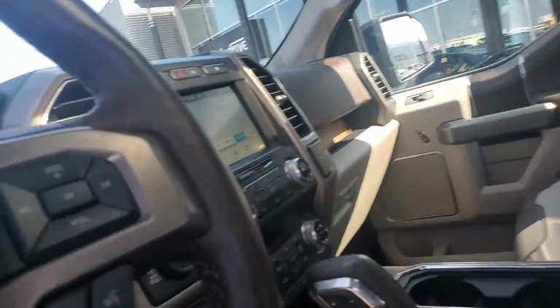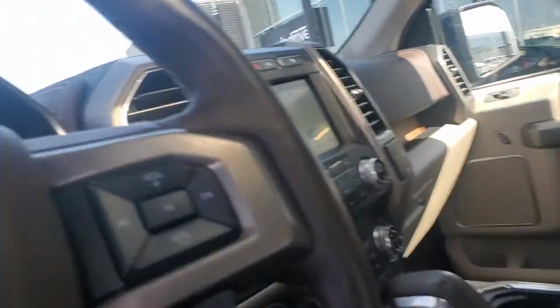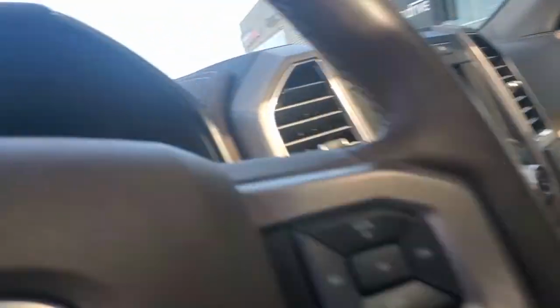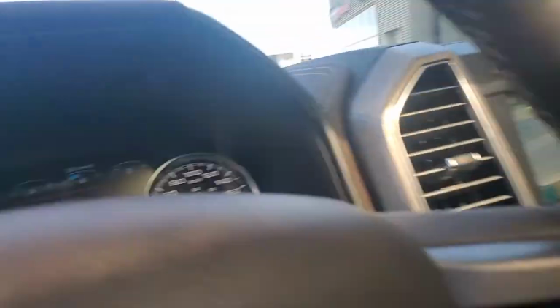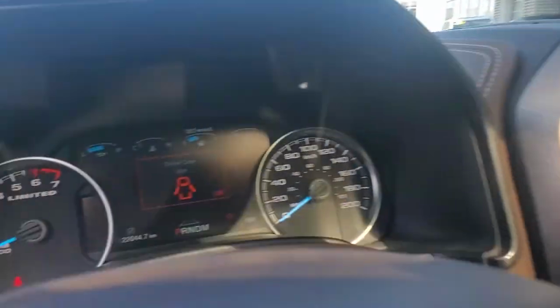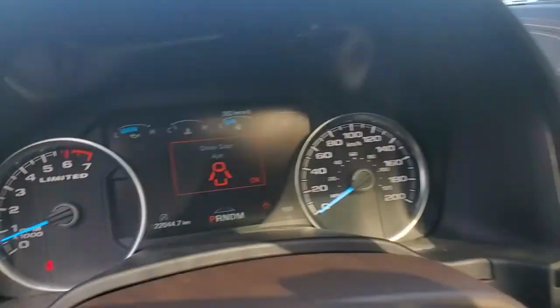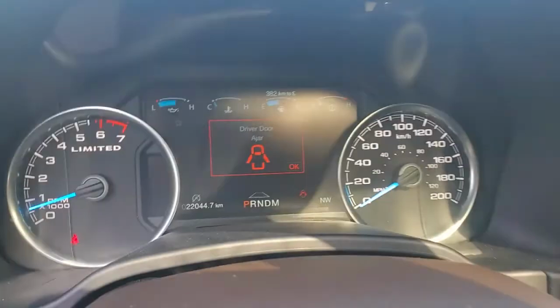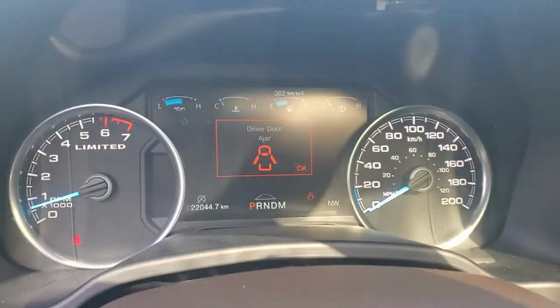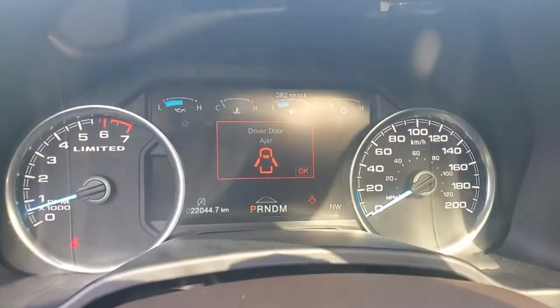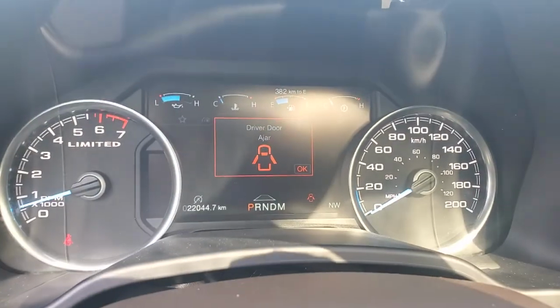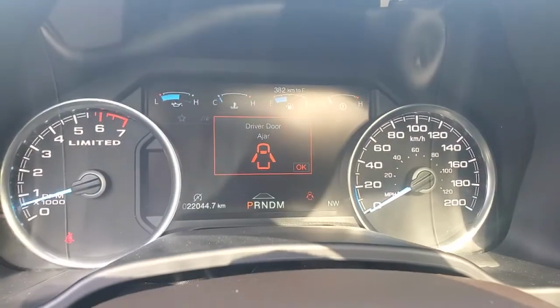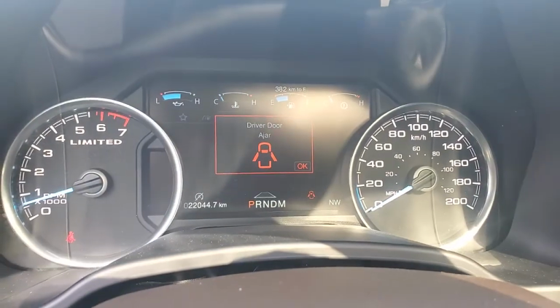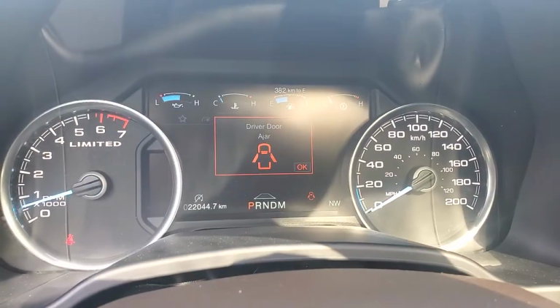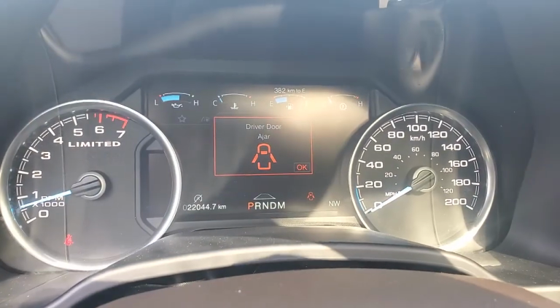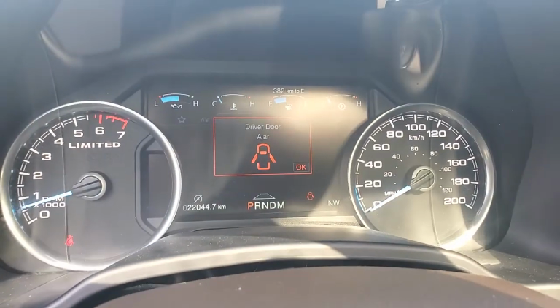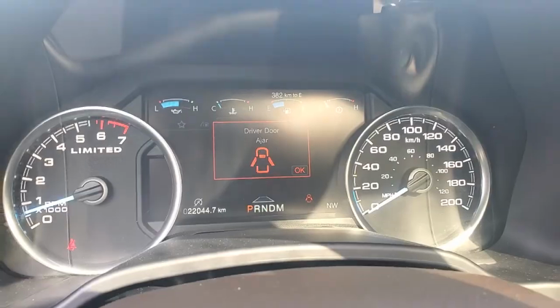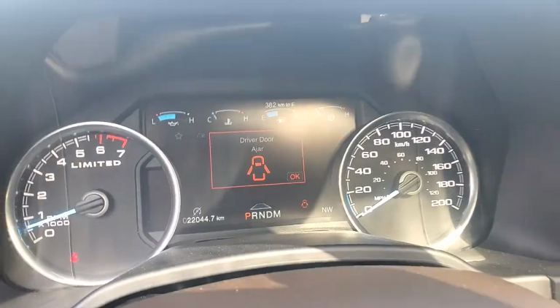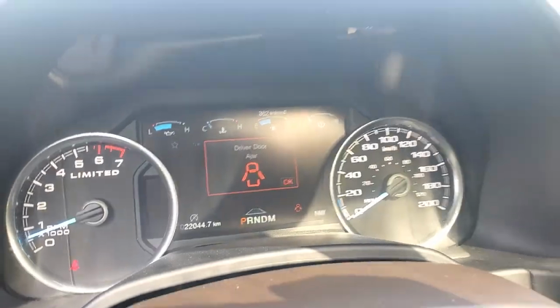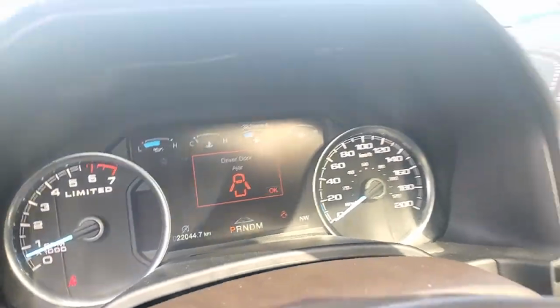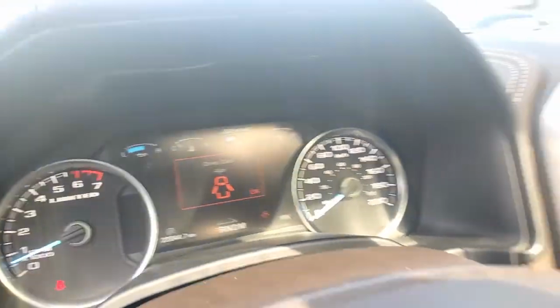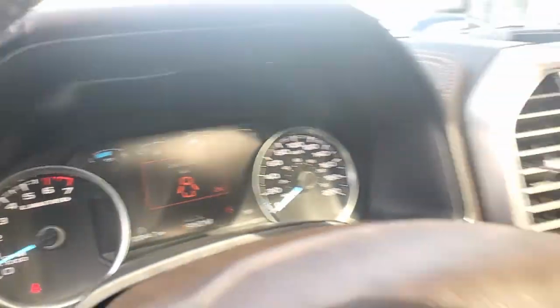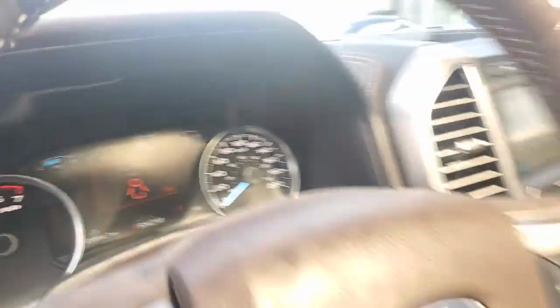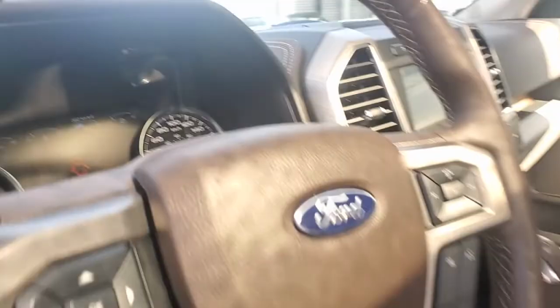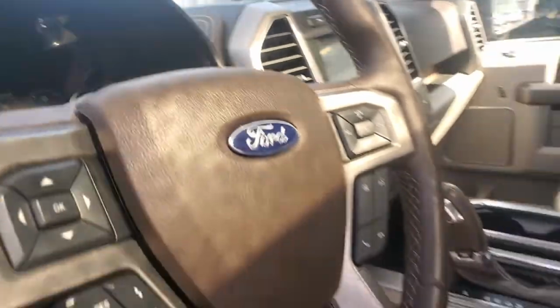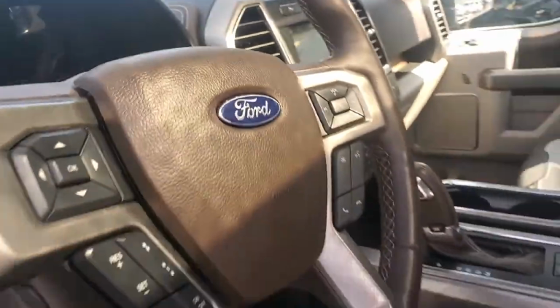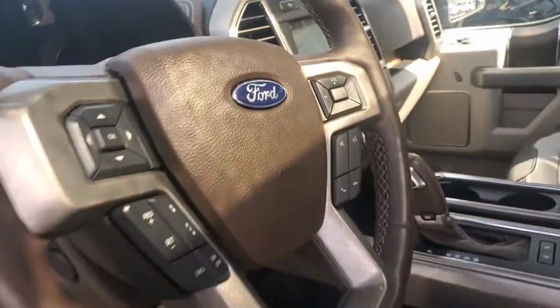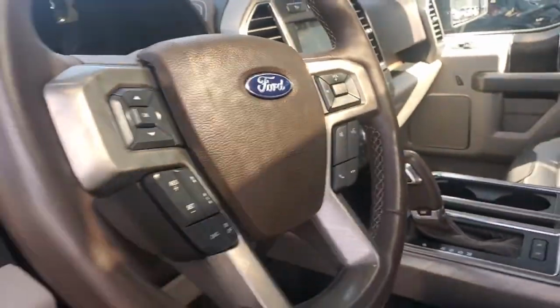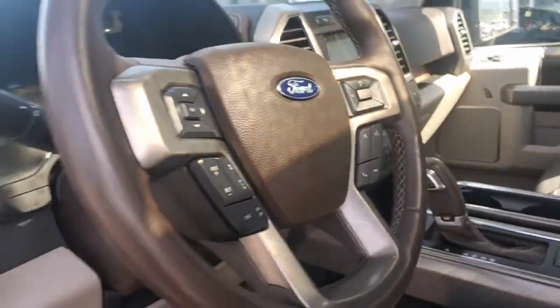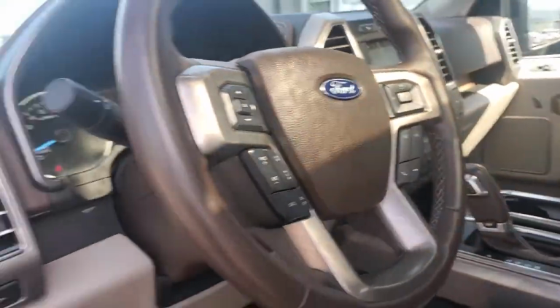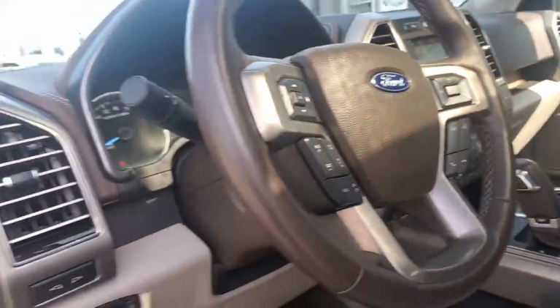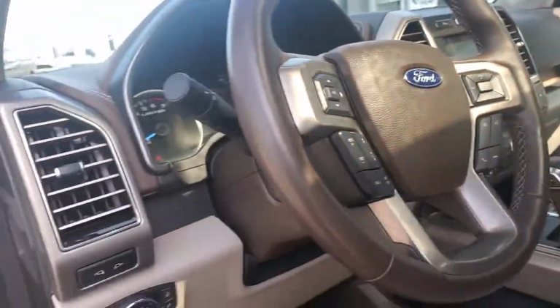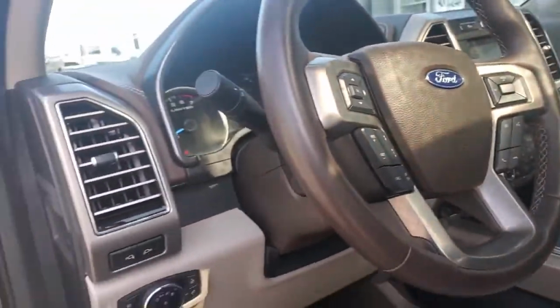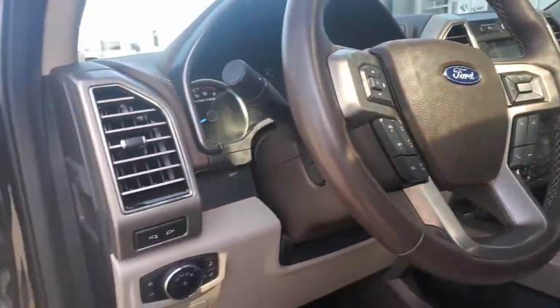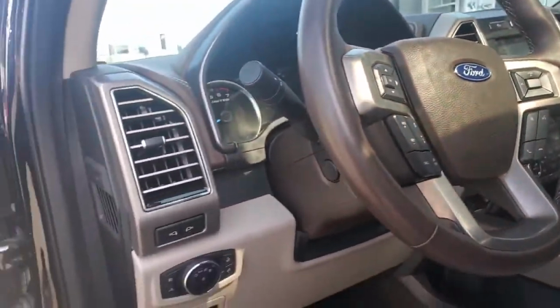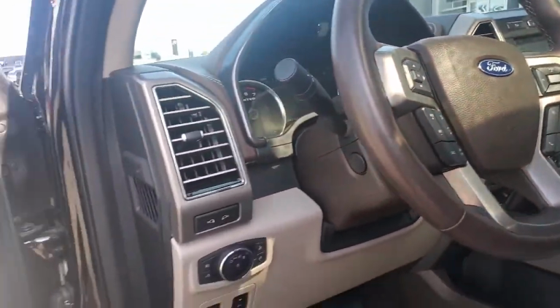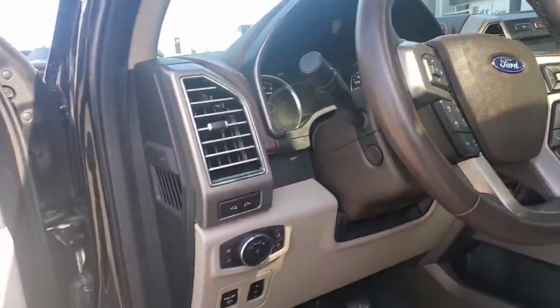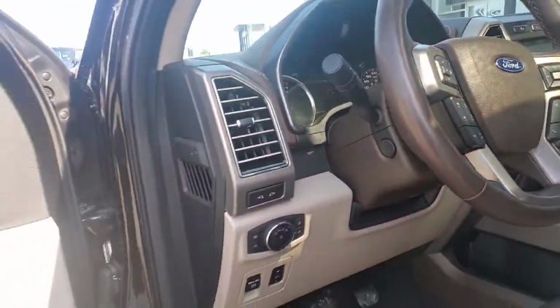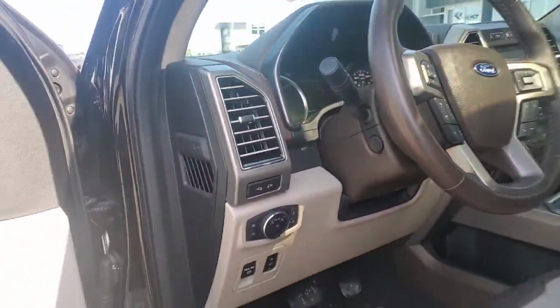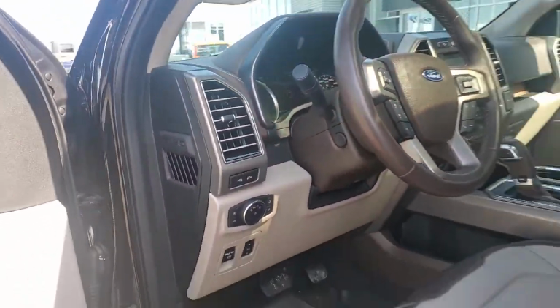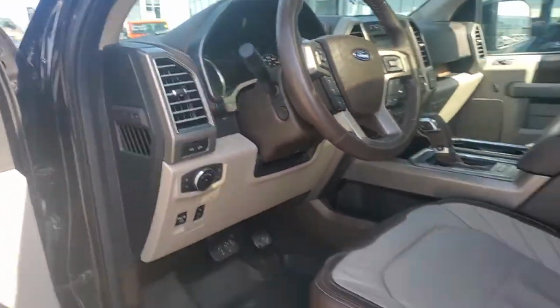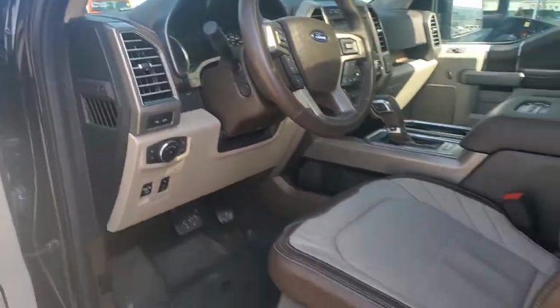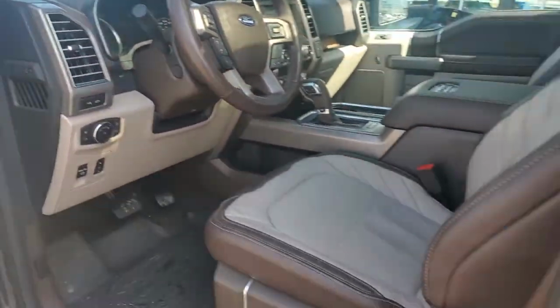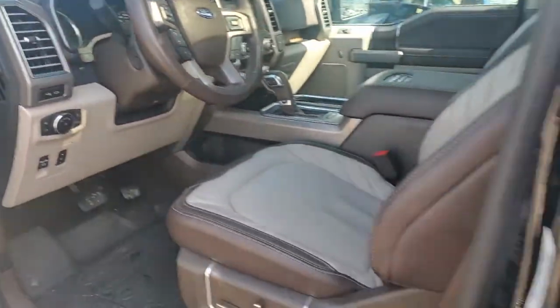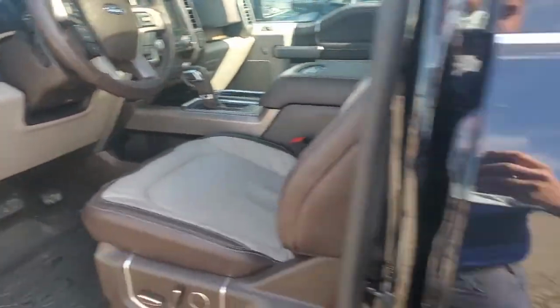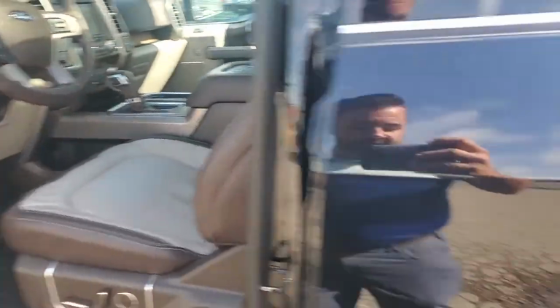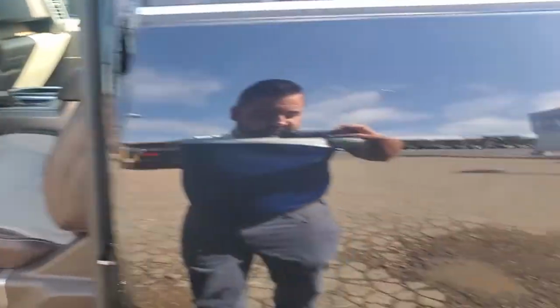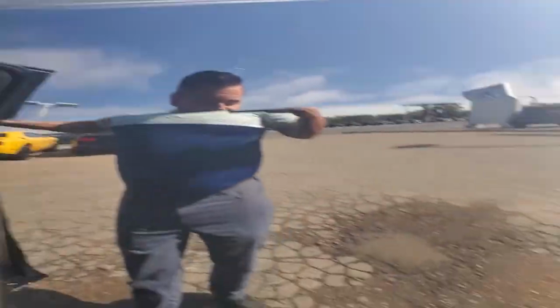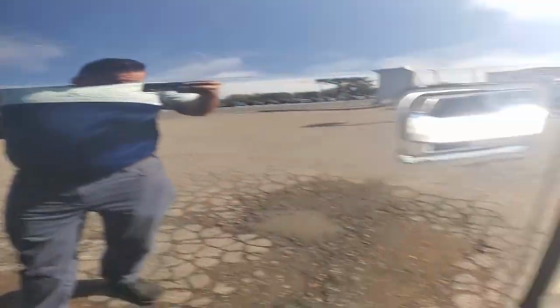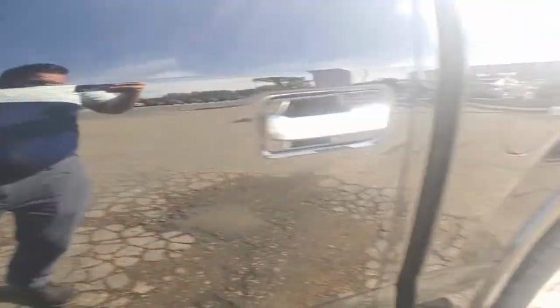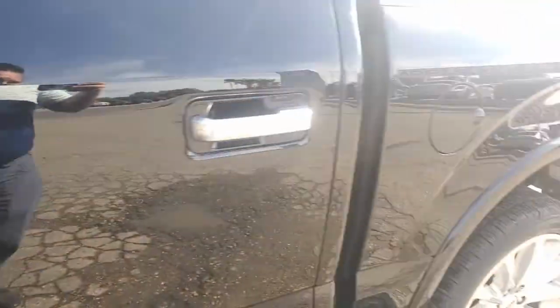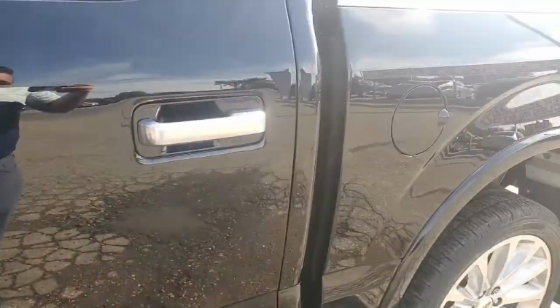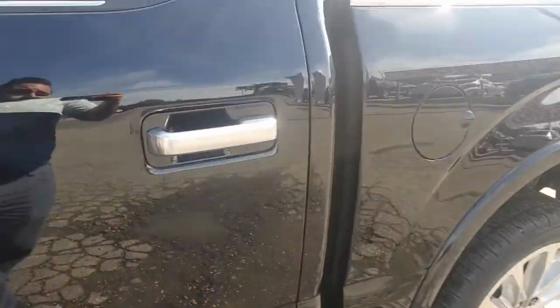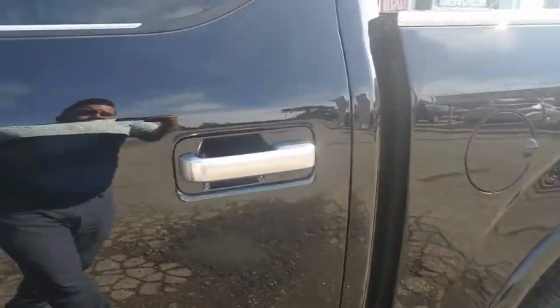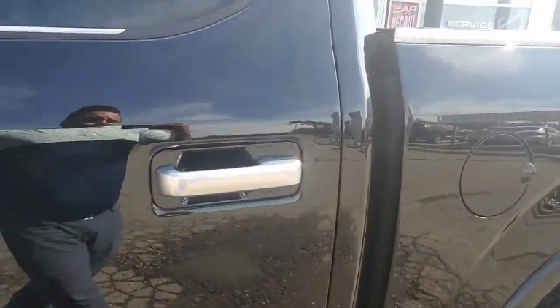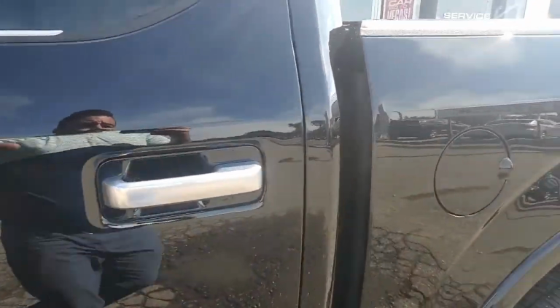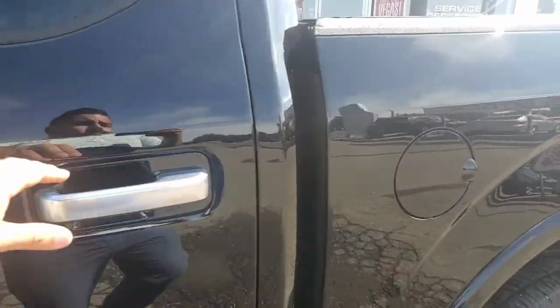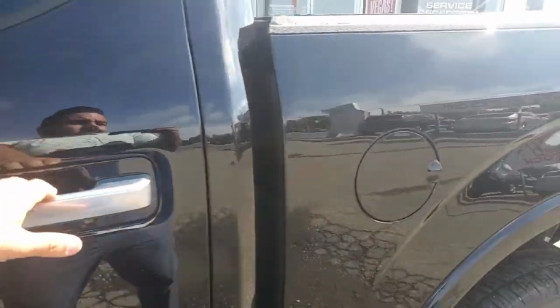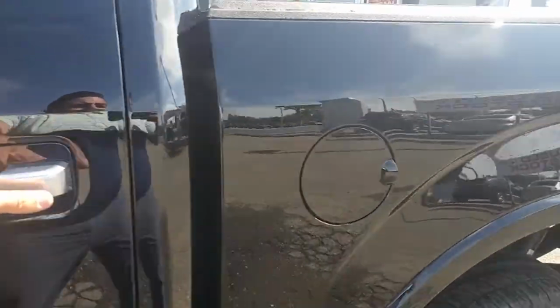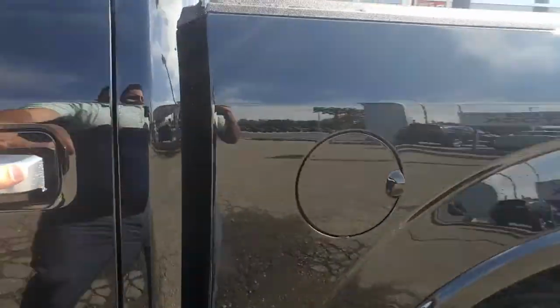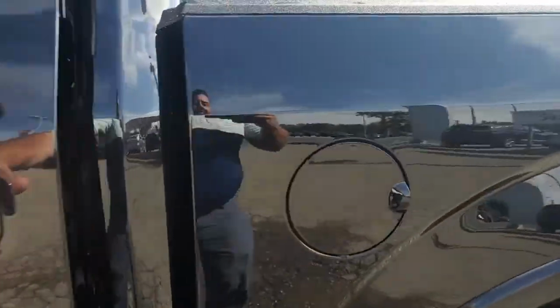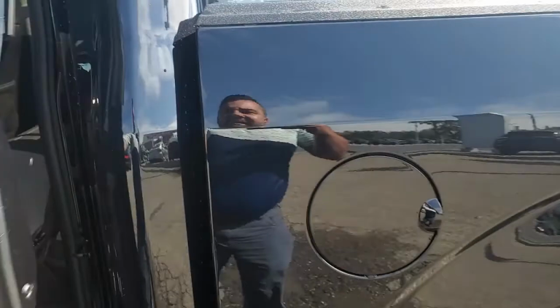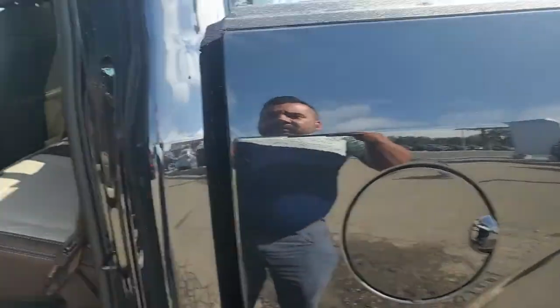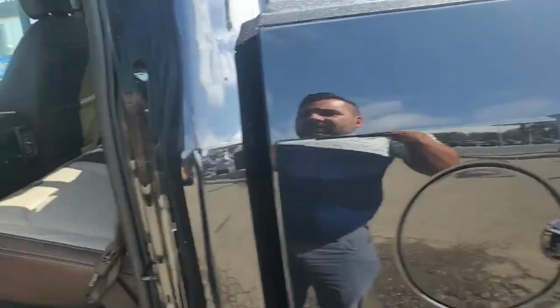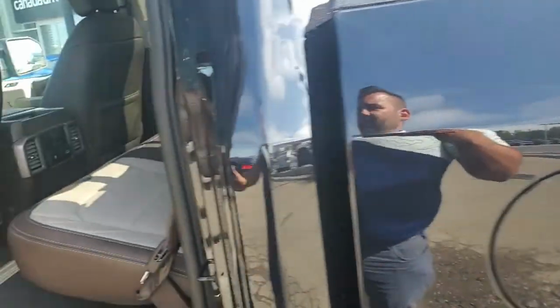The exact kilometers is 22,044. You have adaptive cruise, blind spot monitors, and huge room in the back as well.